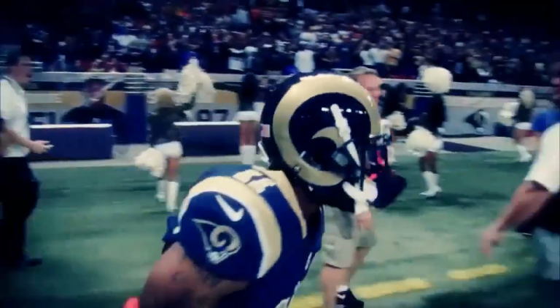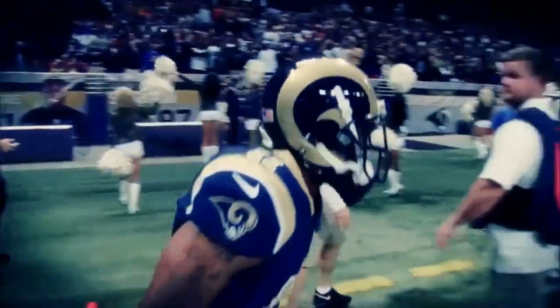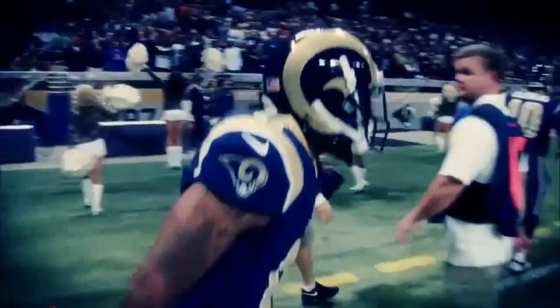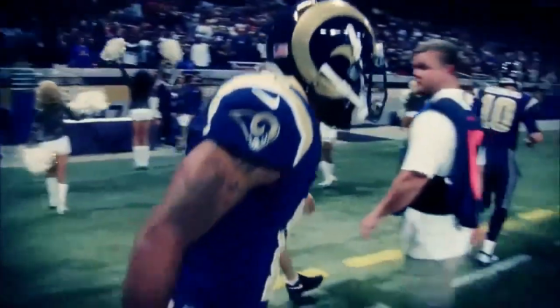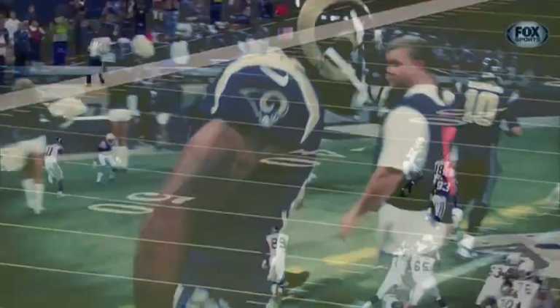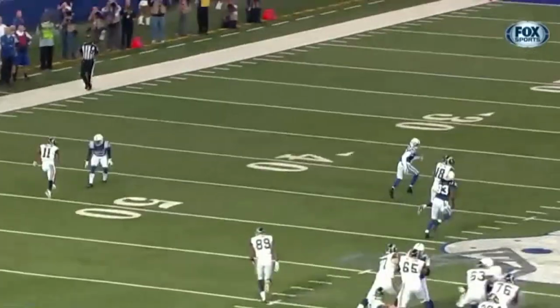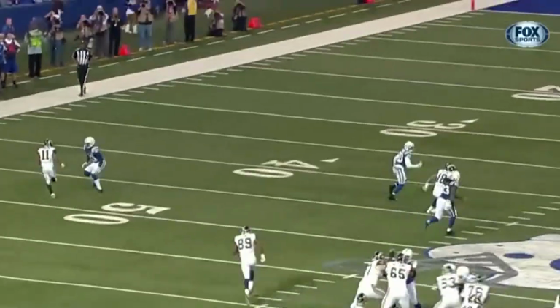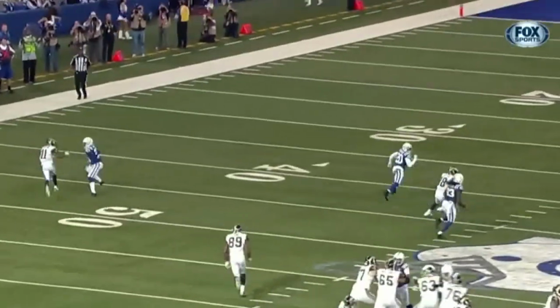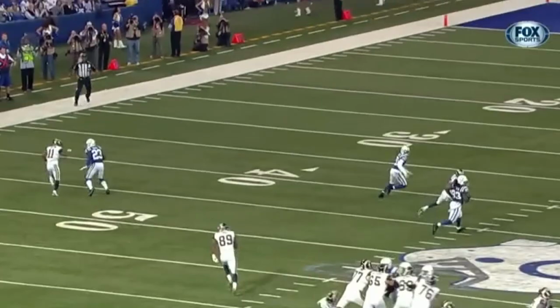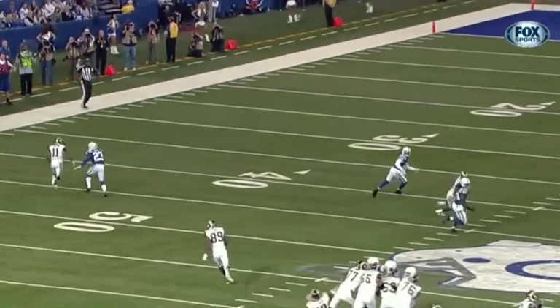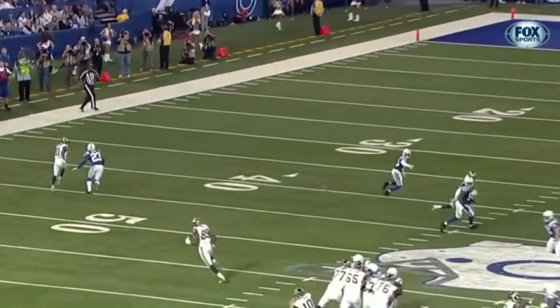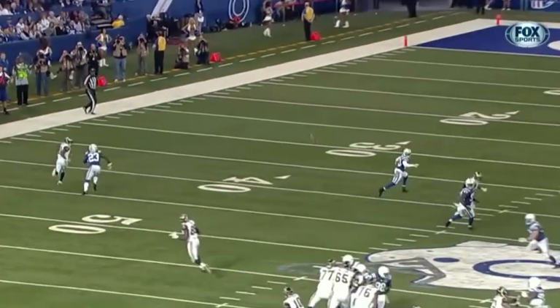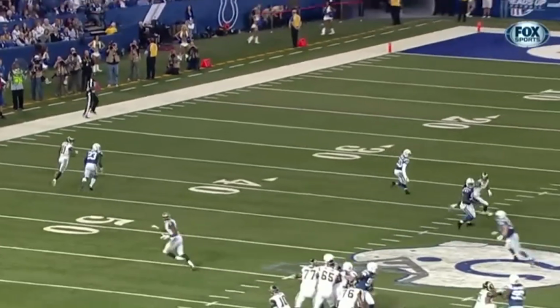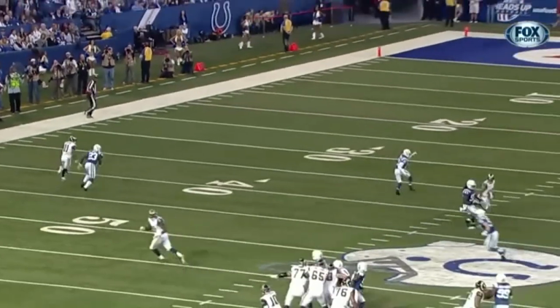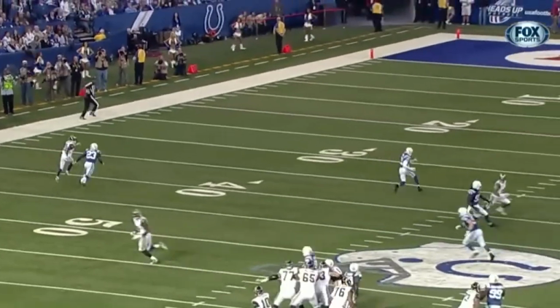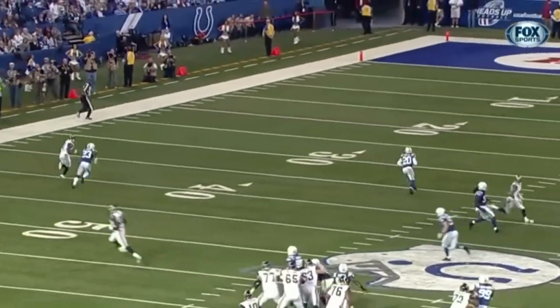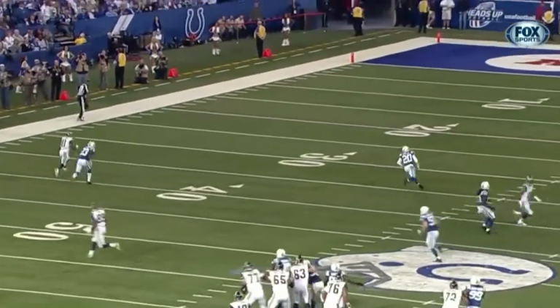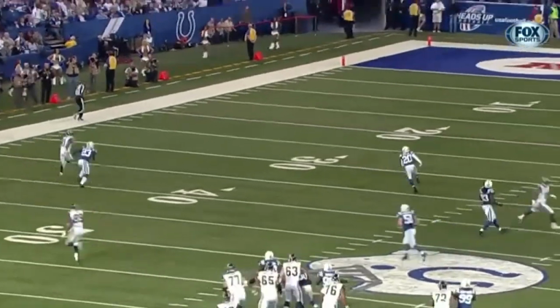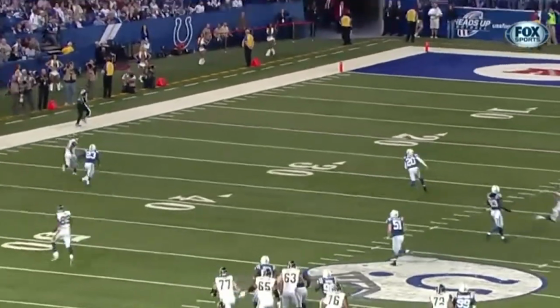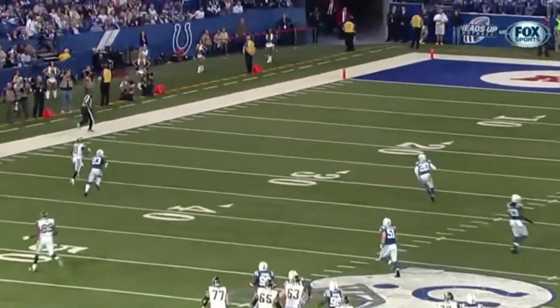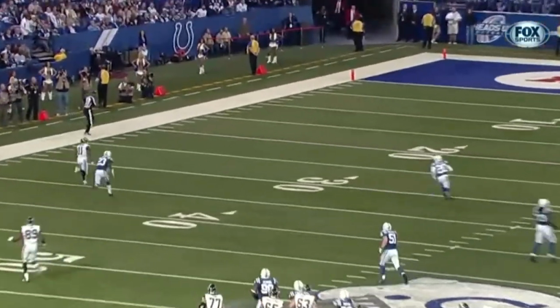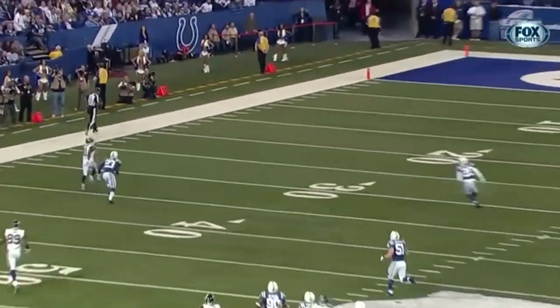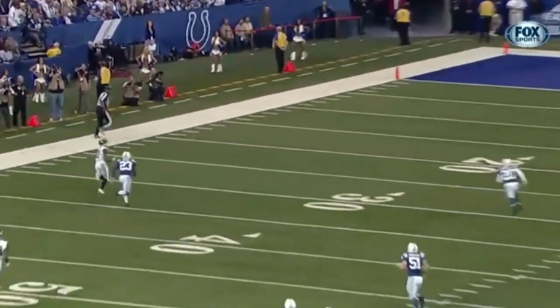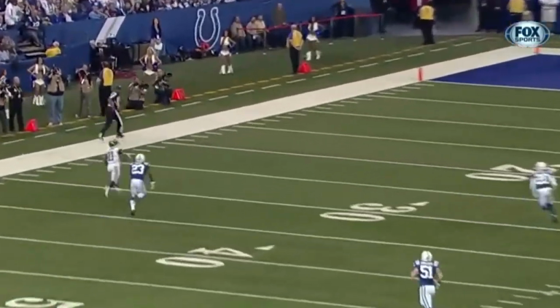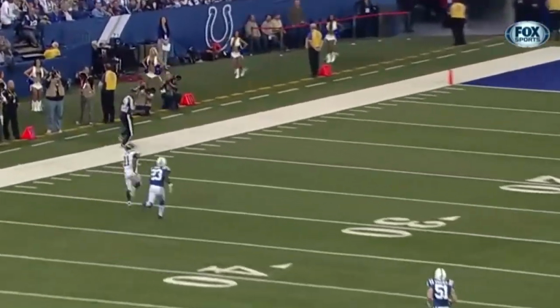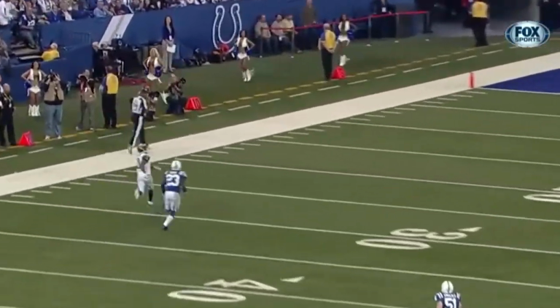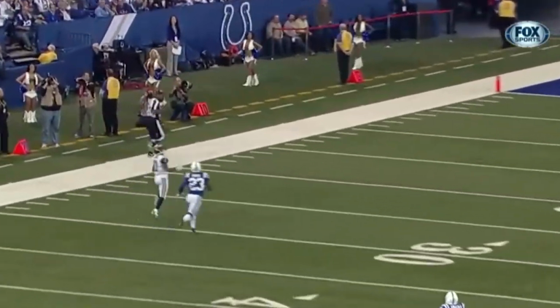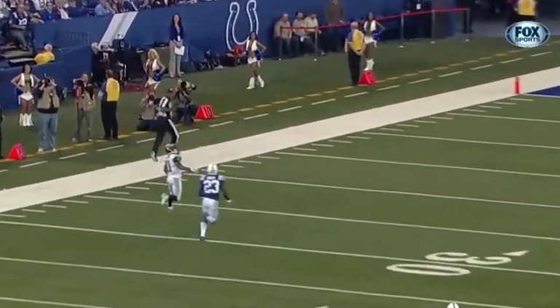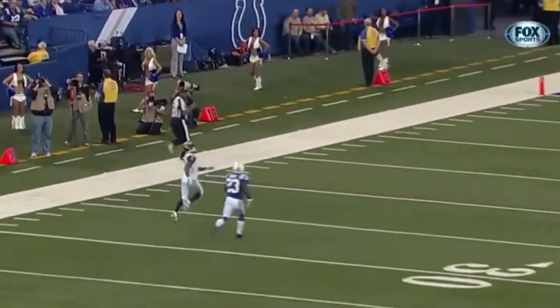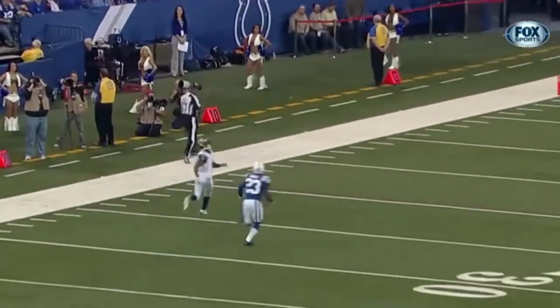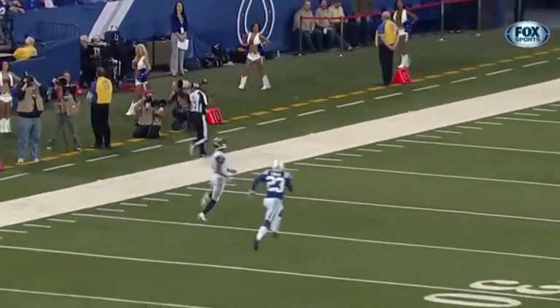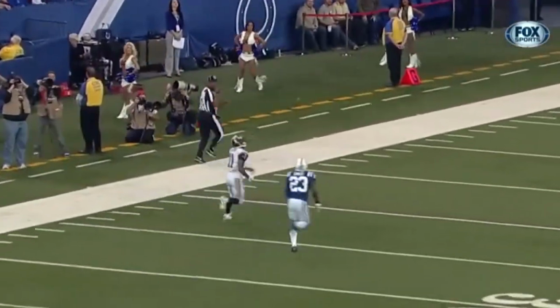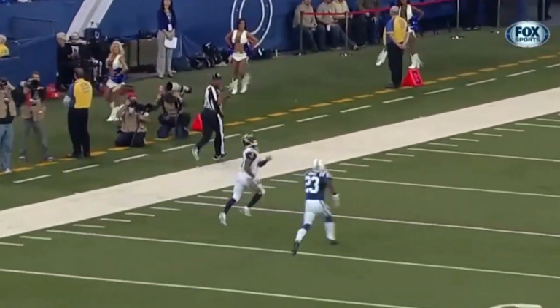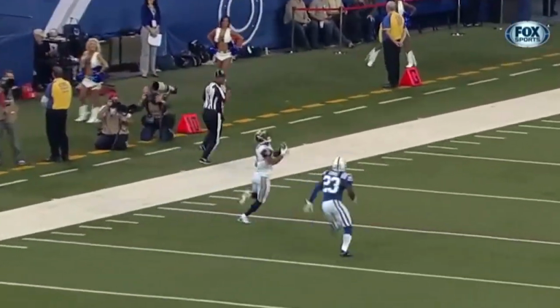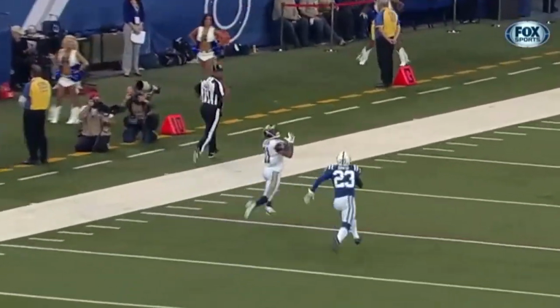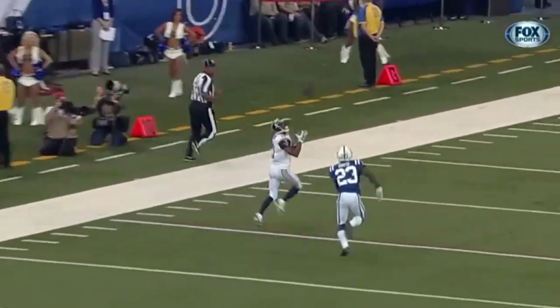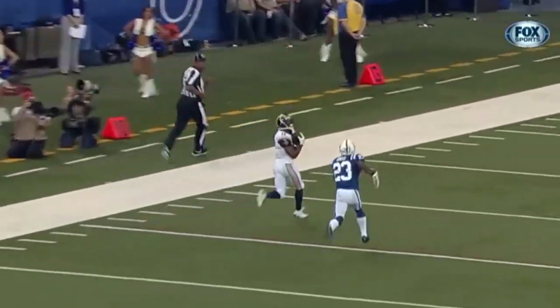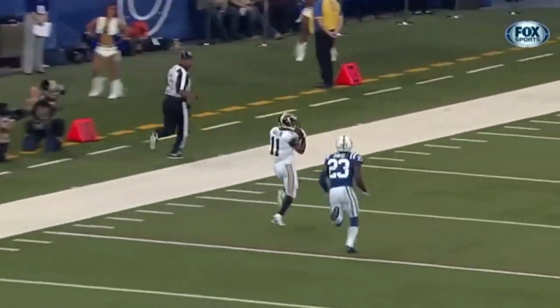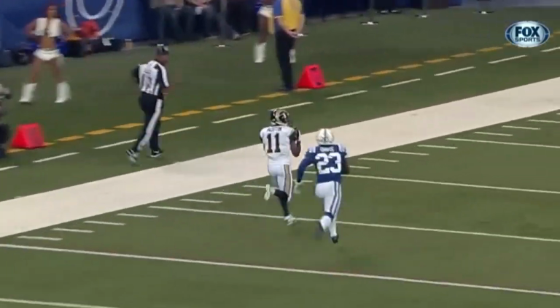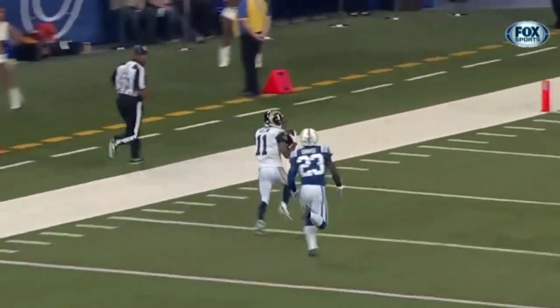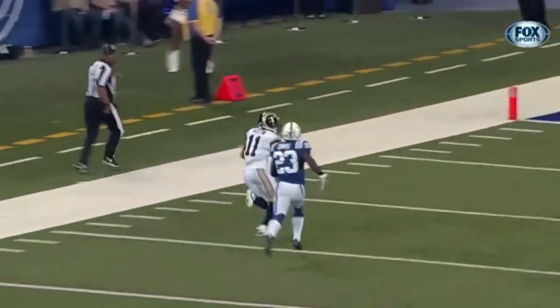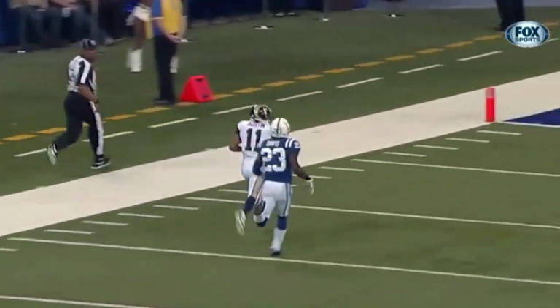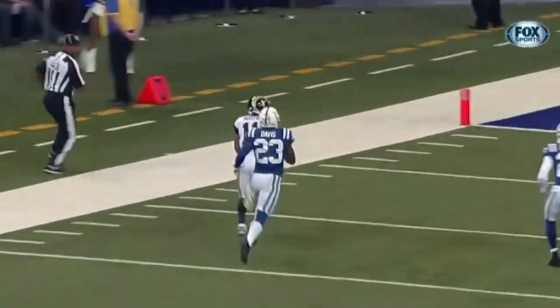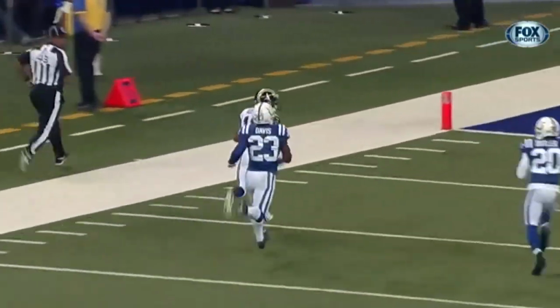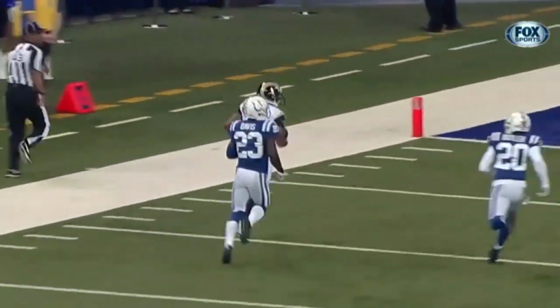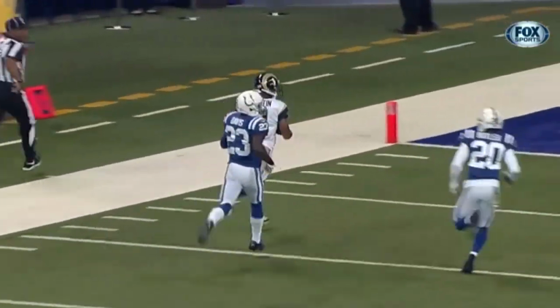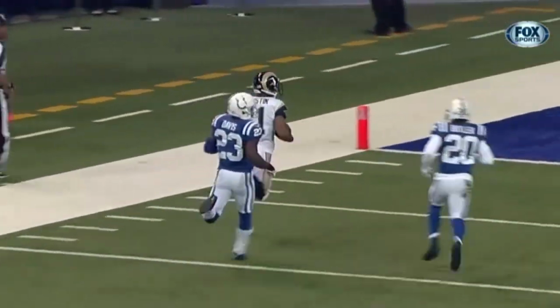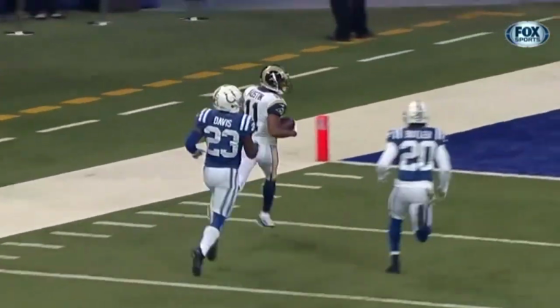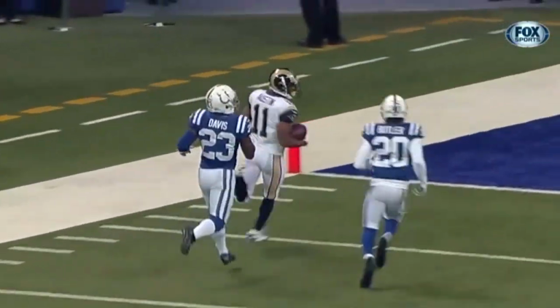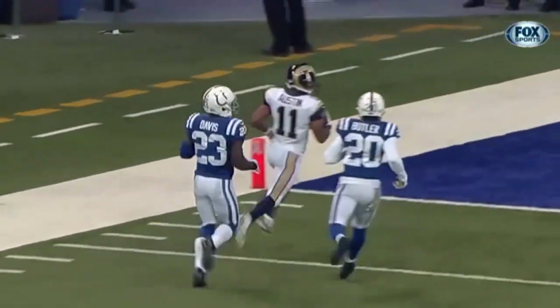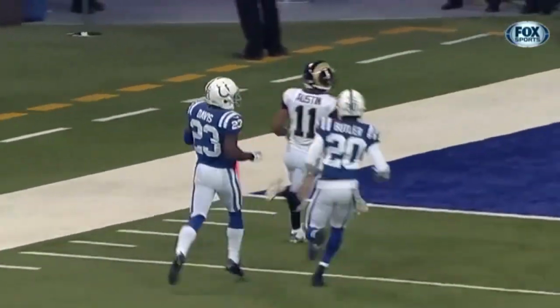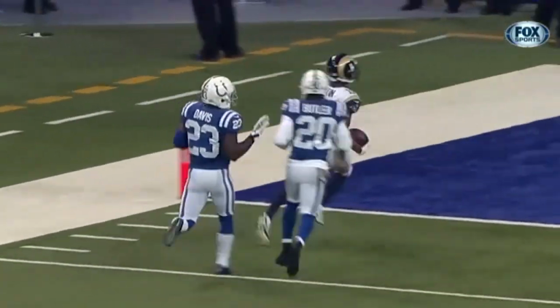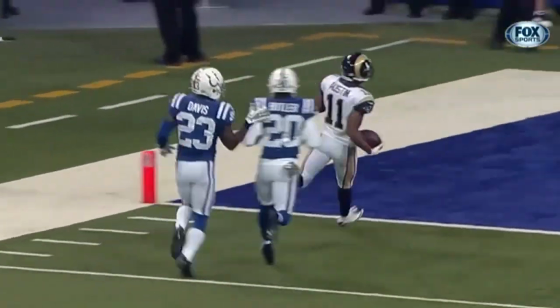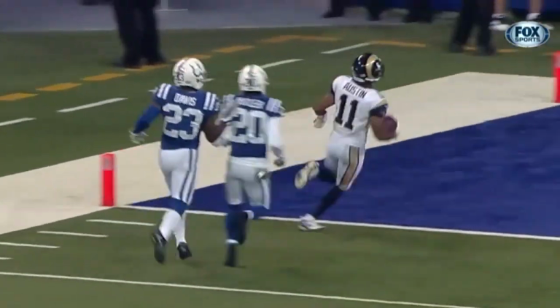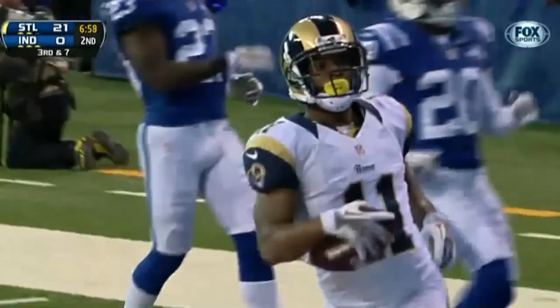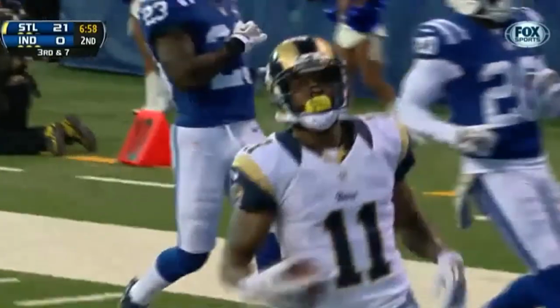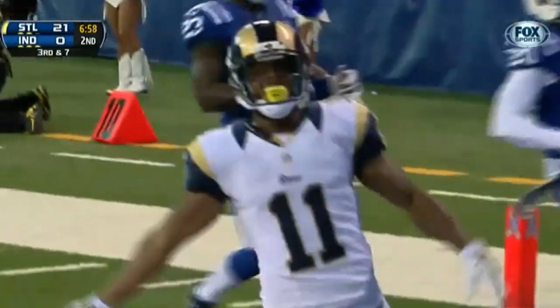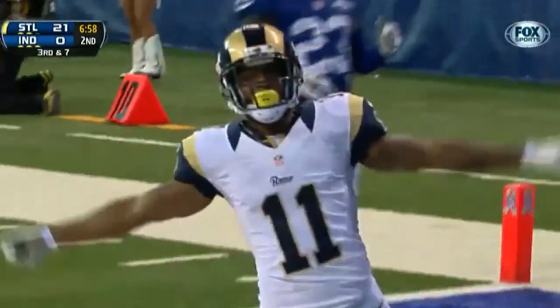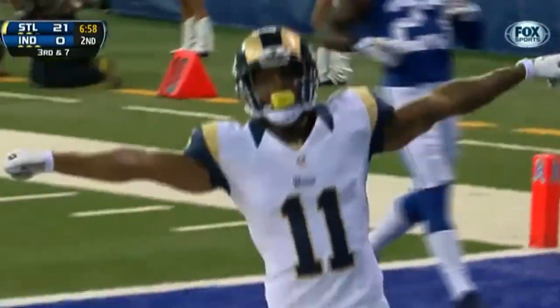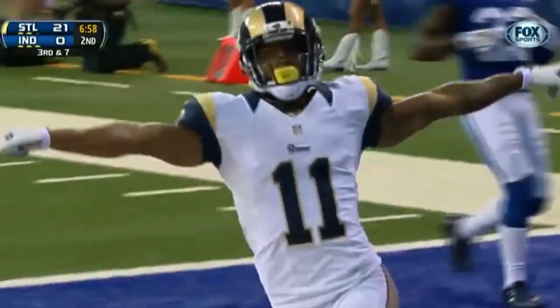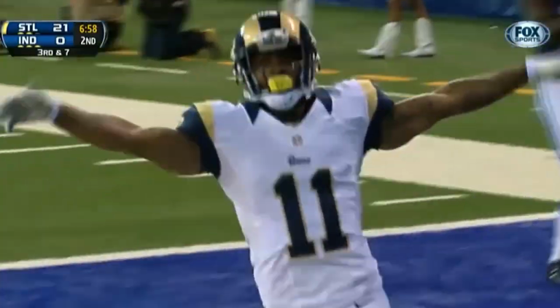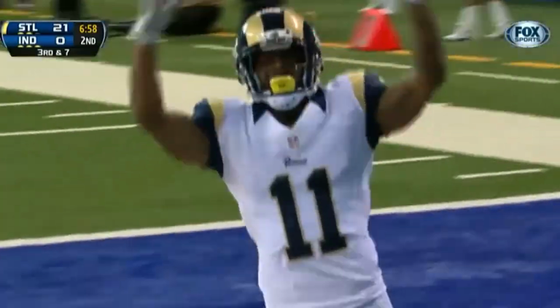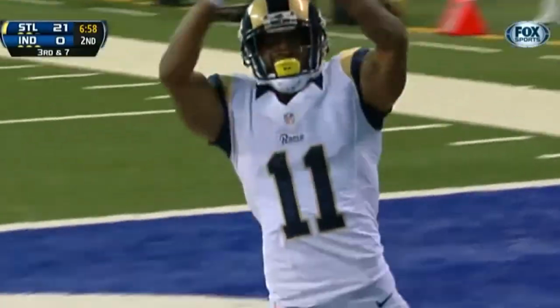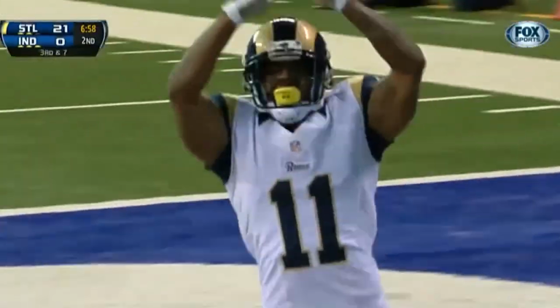On third down, carrying it out — Tavon Austin has it. The rookie has another Rams touchdown.